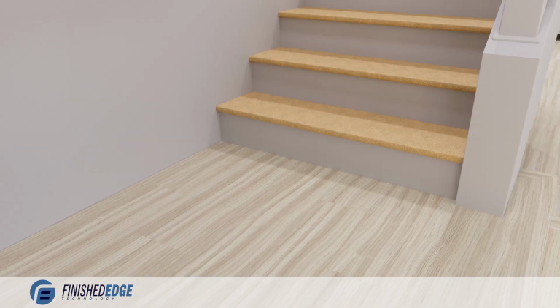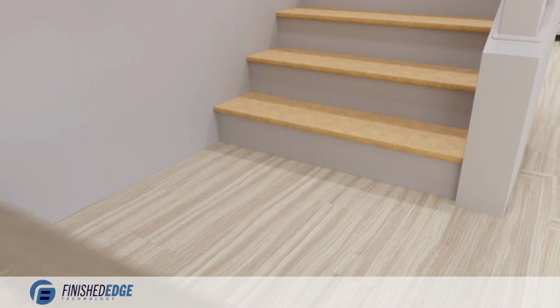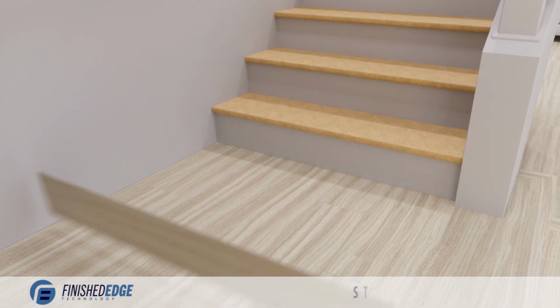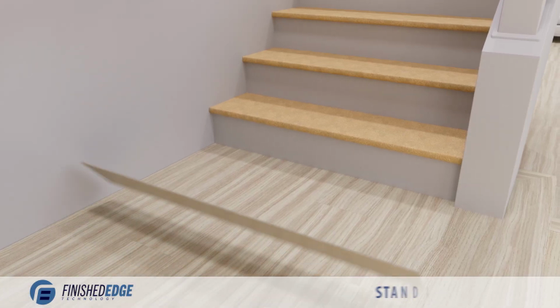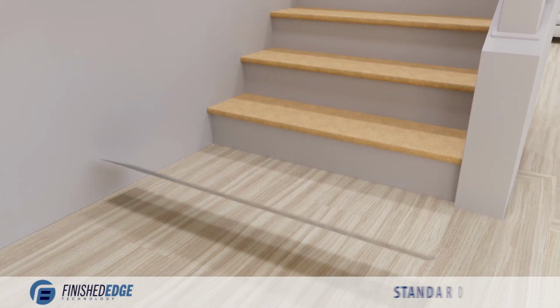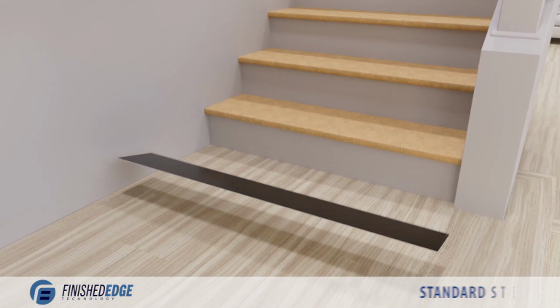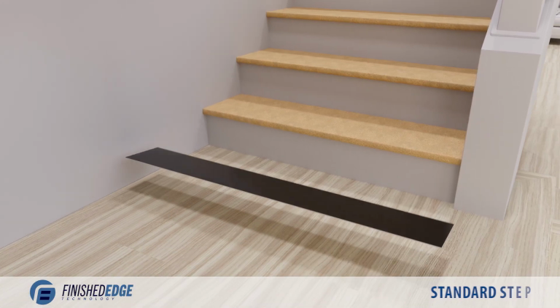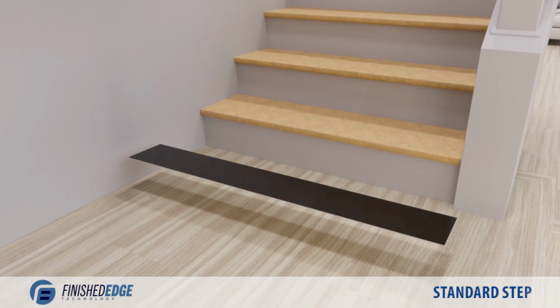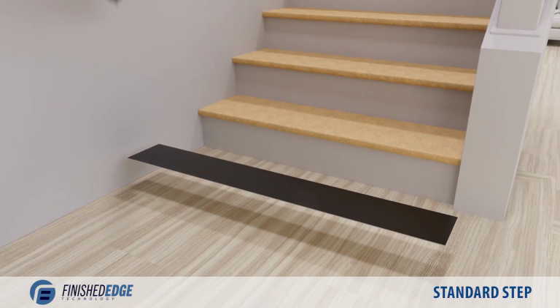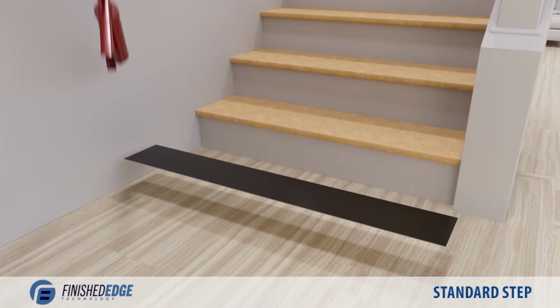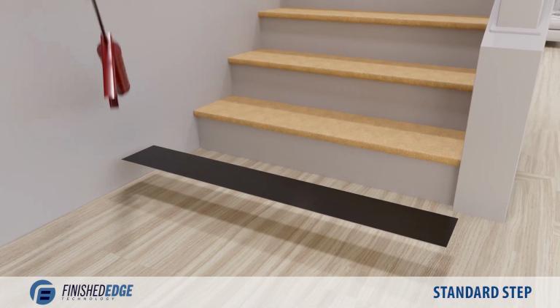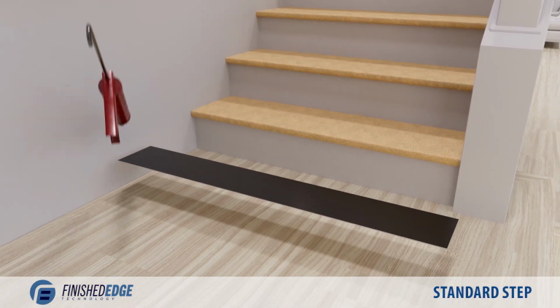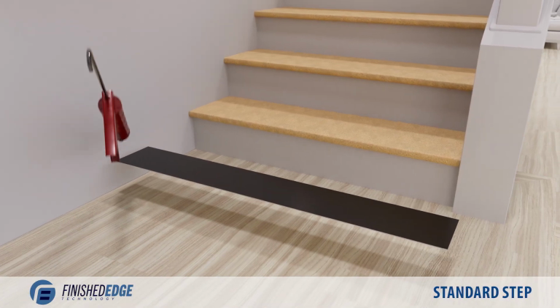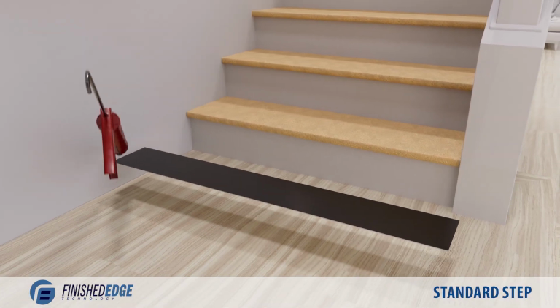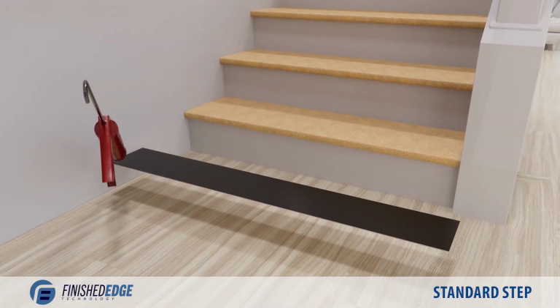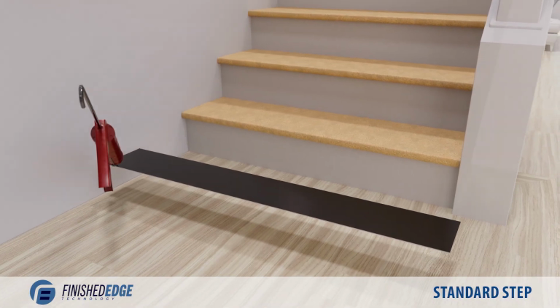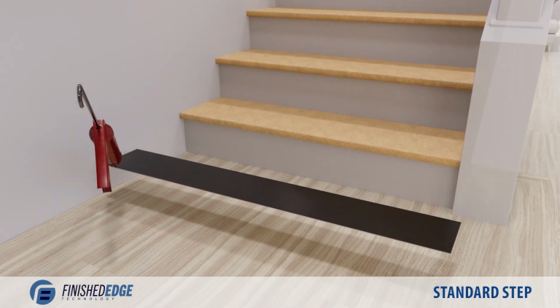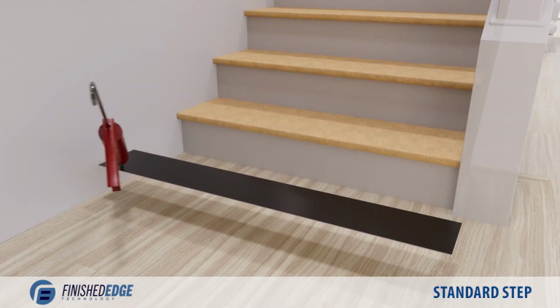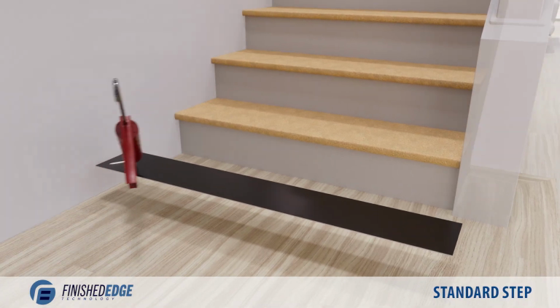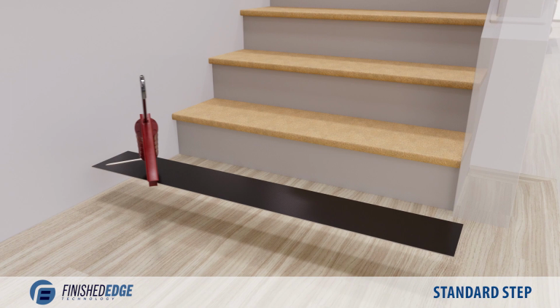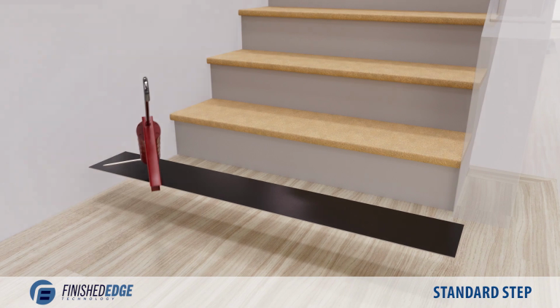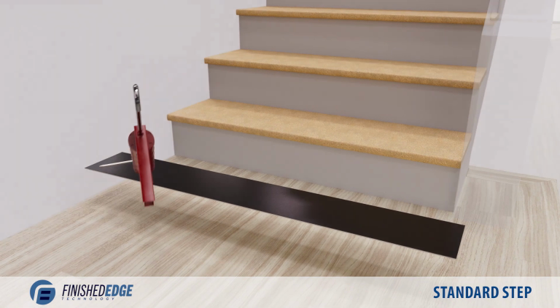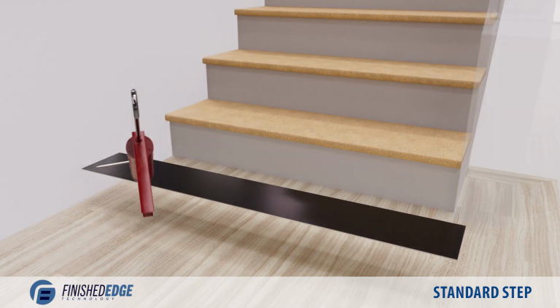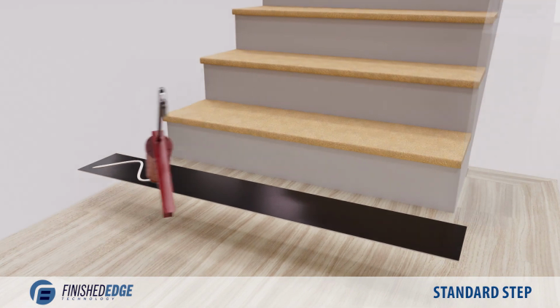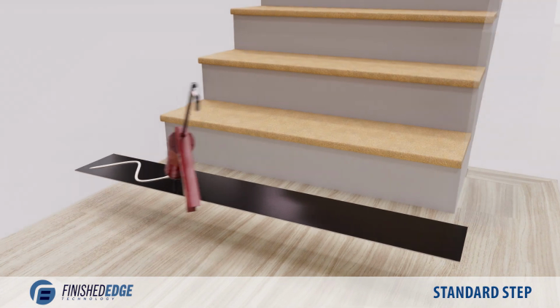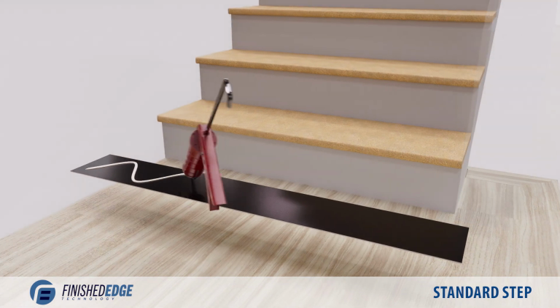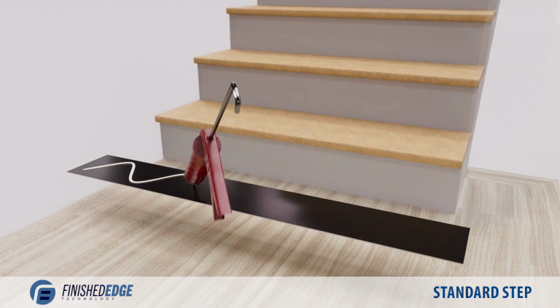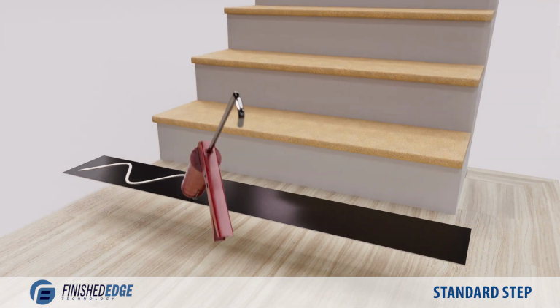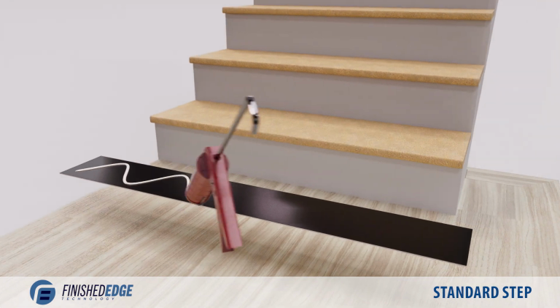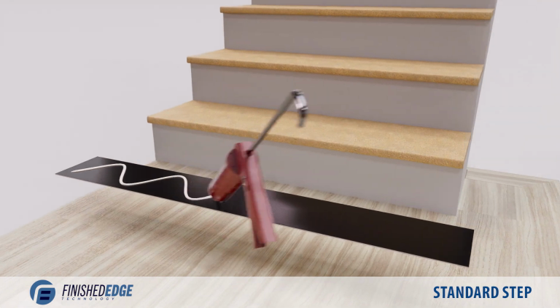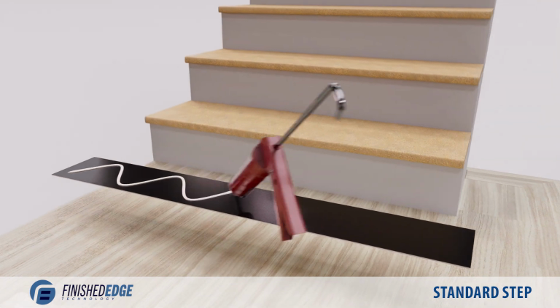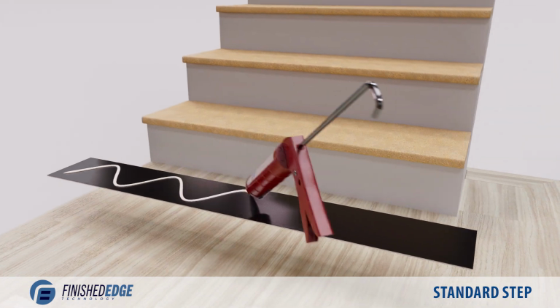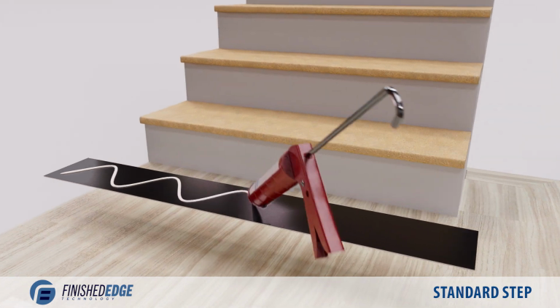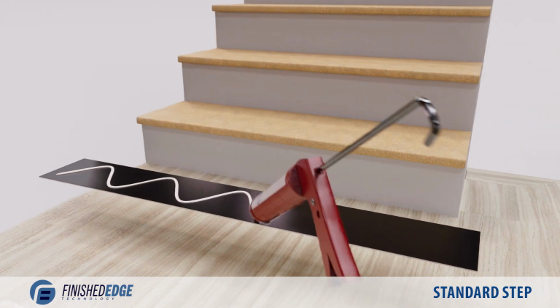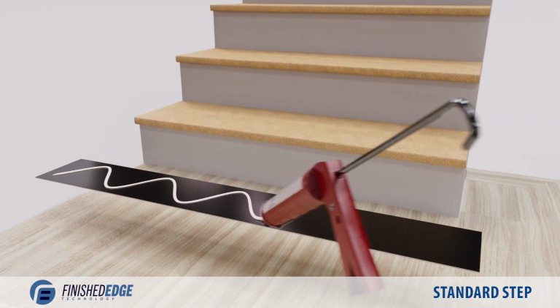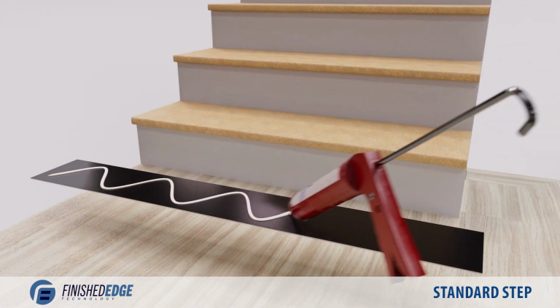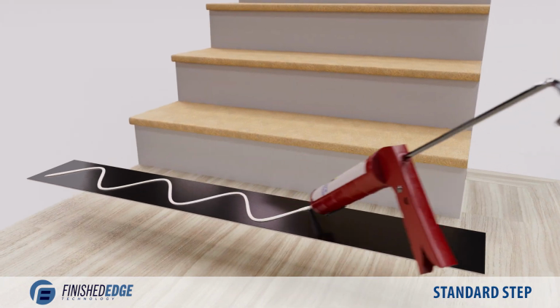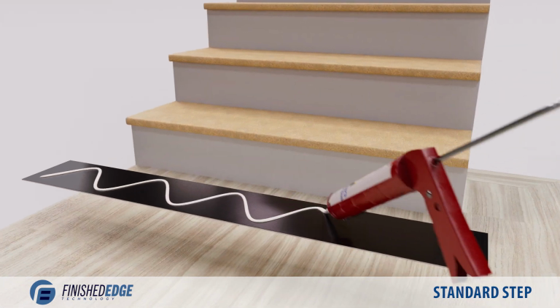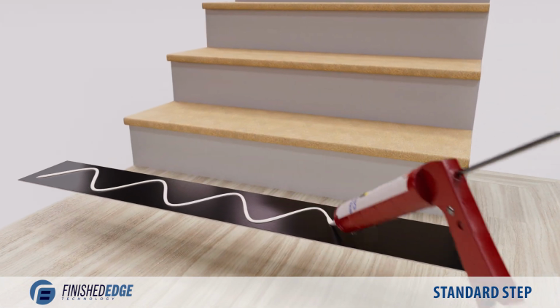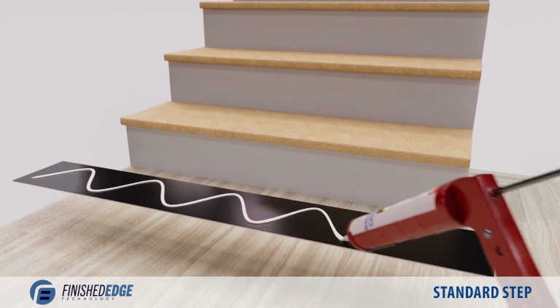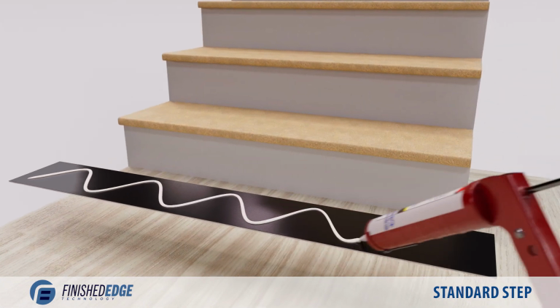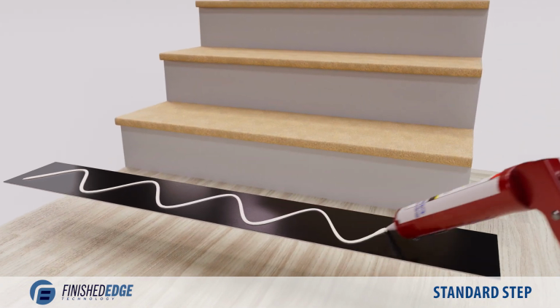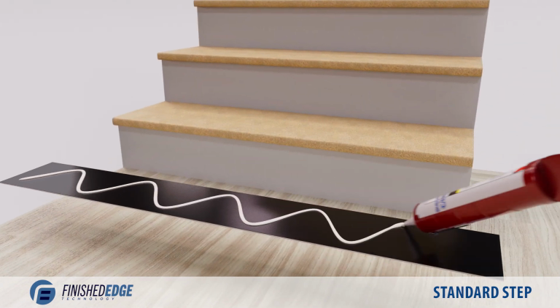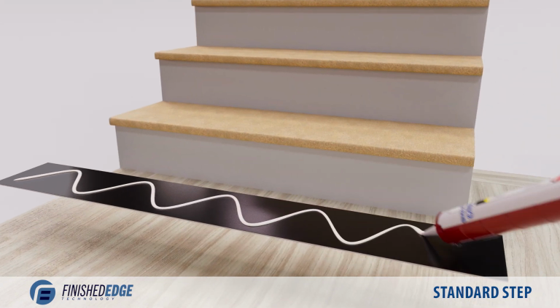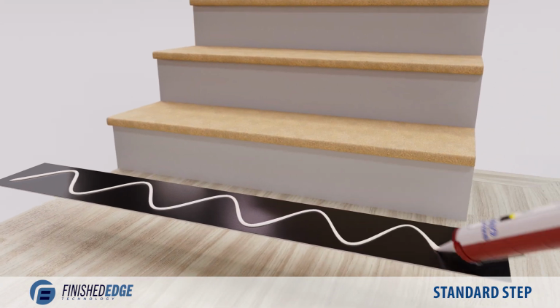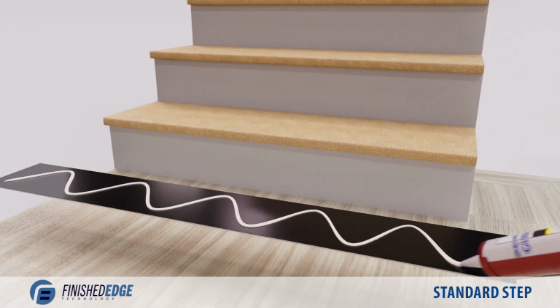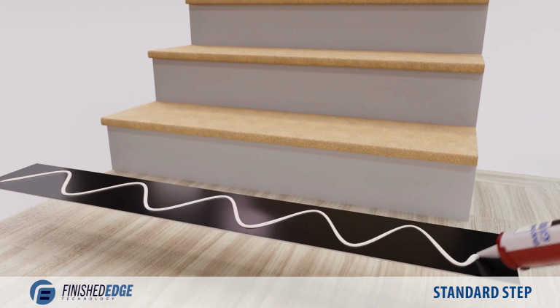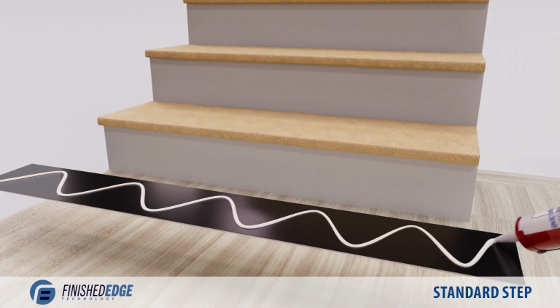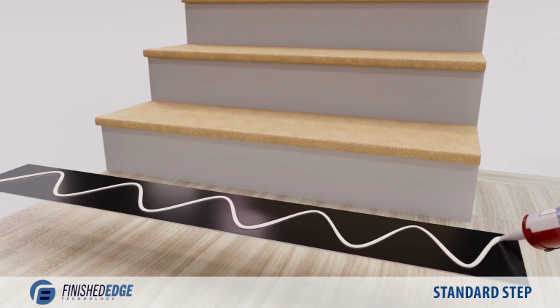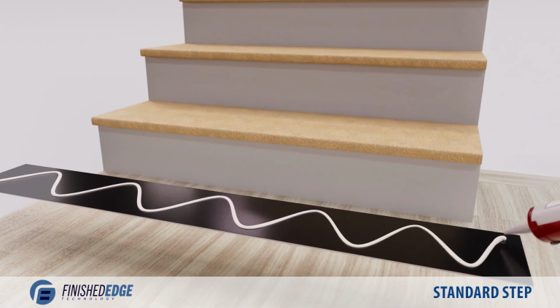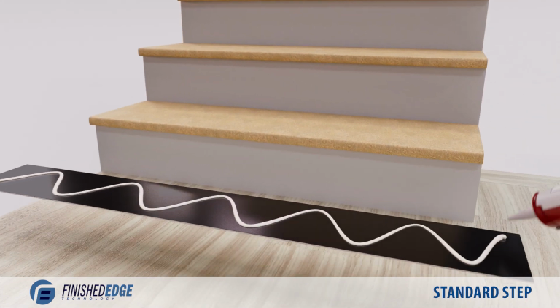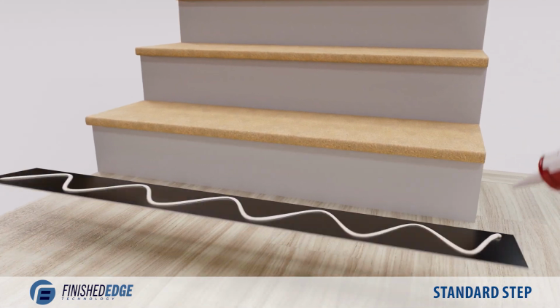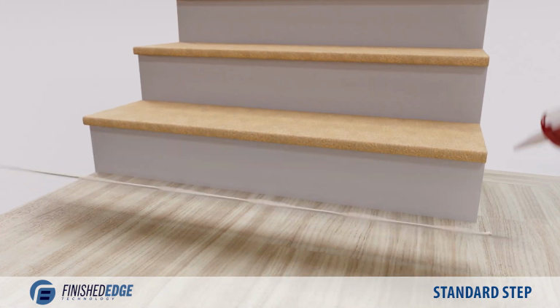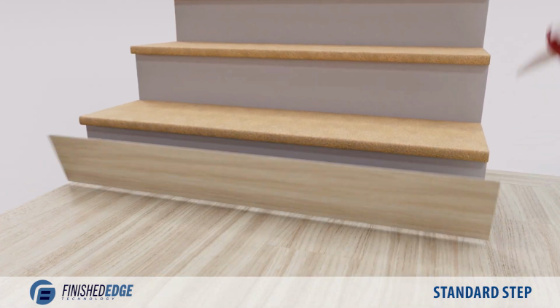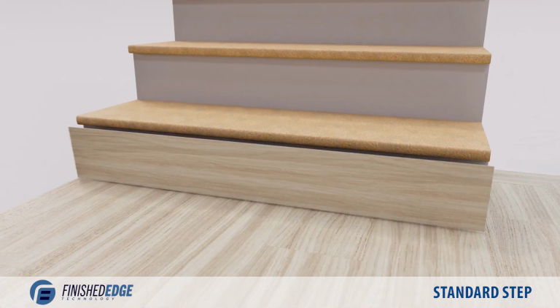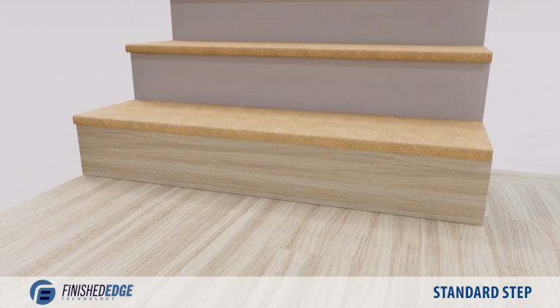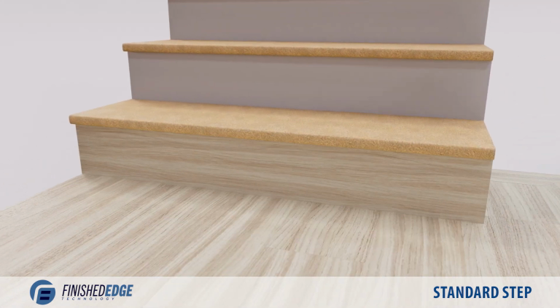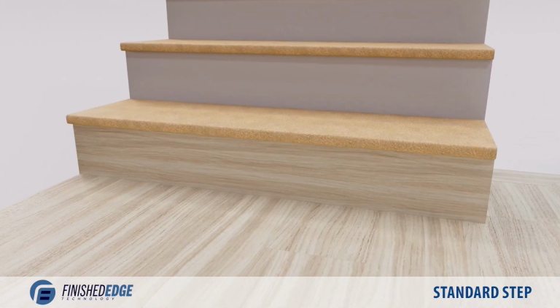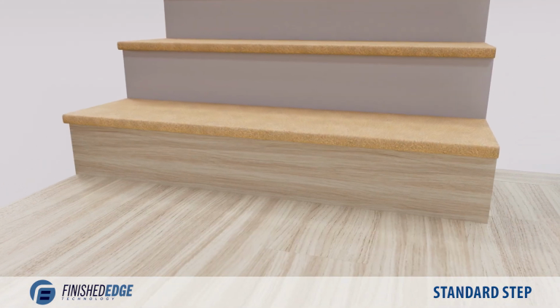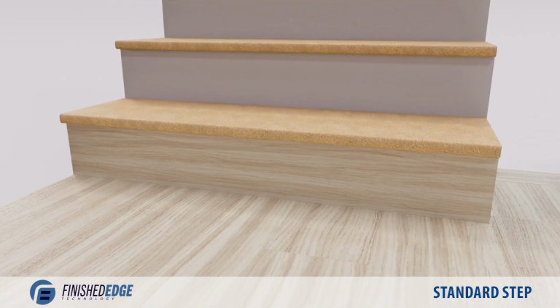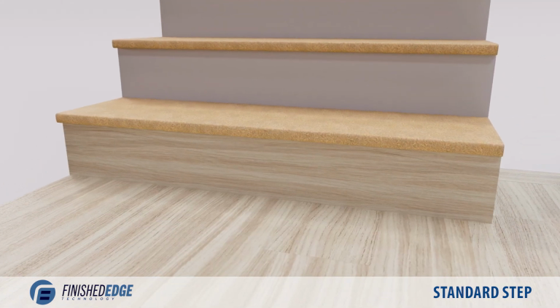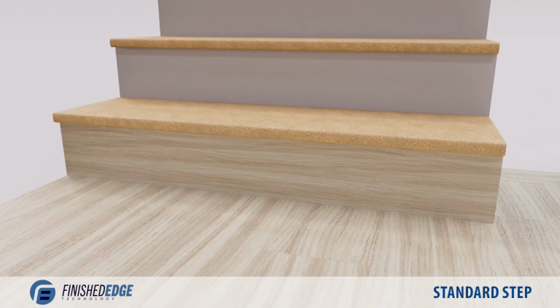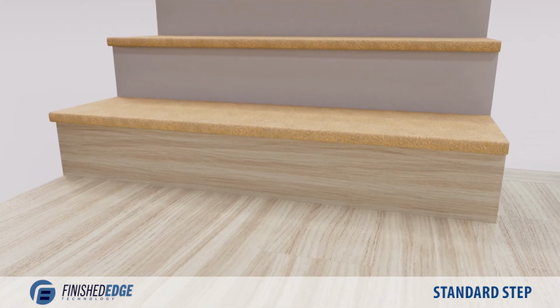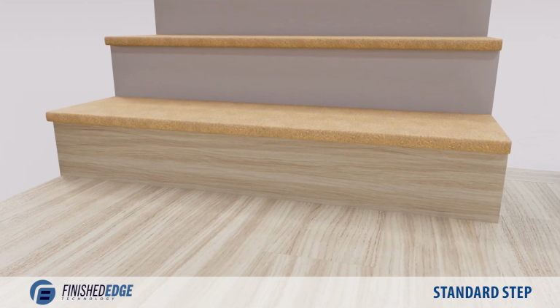Let's begin by installing the riser. Apply glue to the back of the riser in an S pattern and install it on the step.